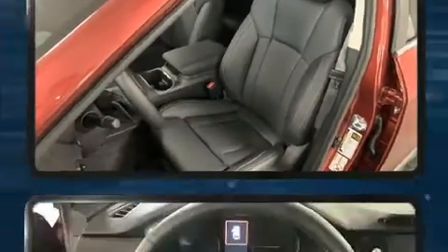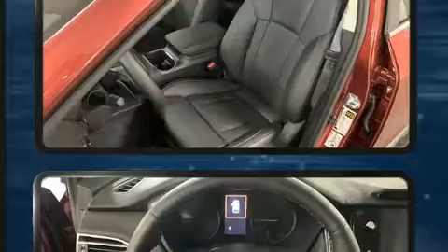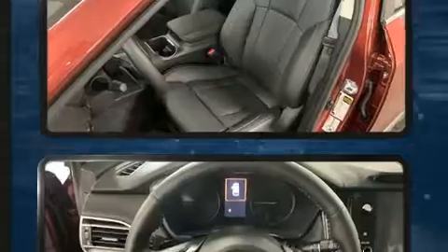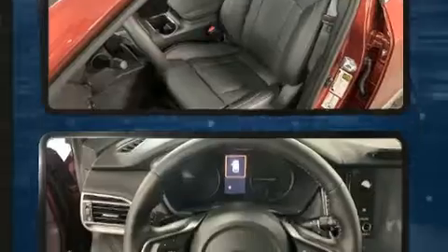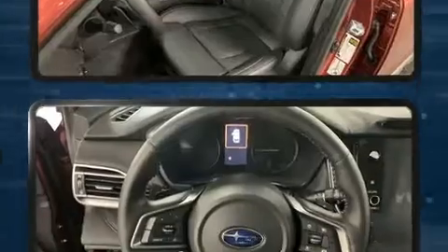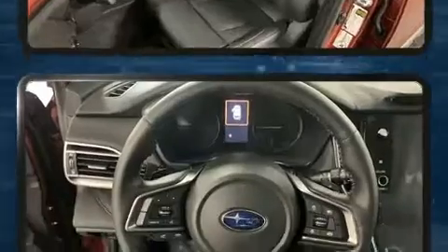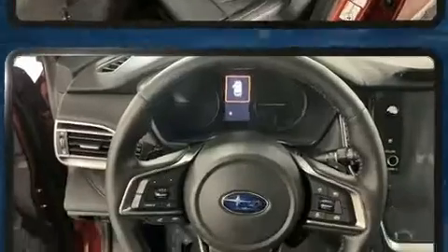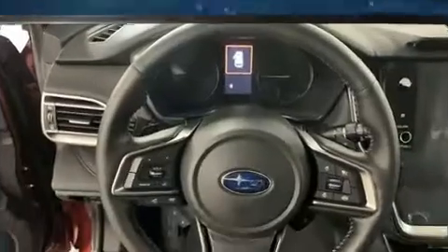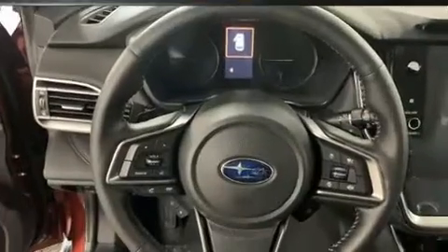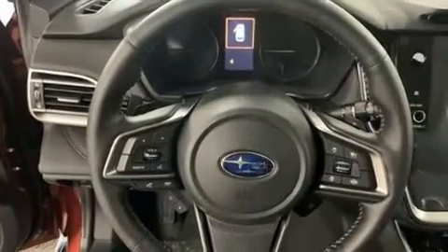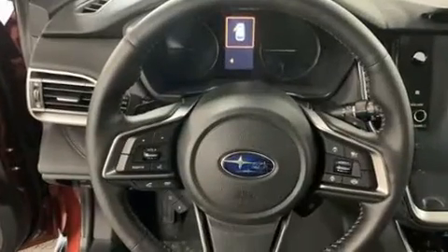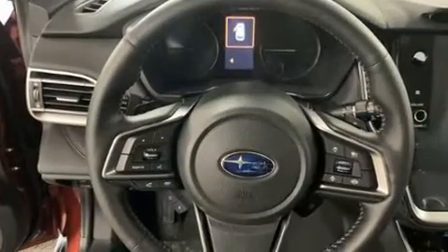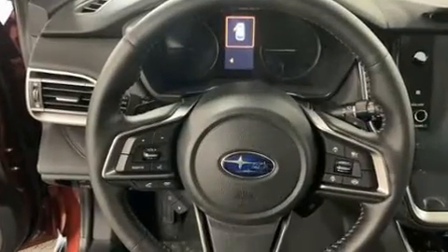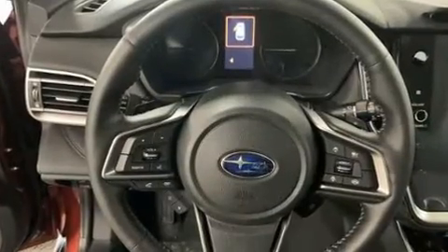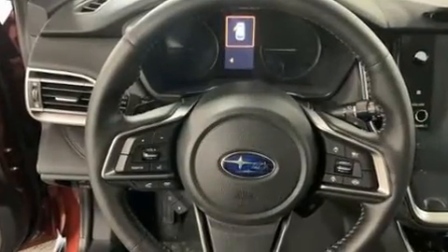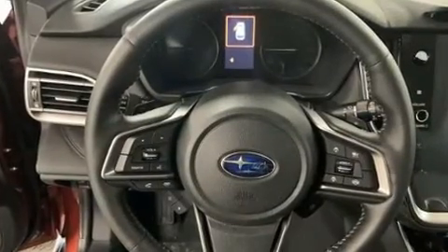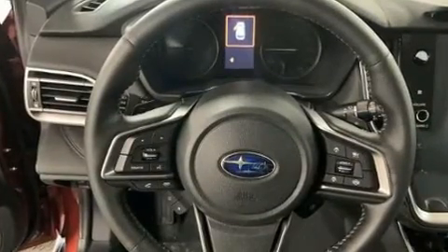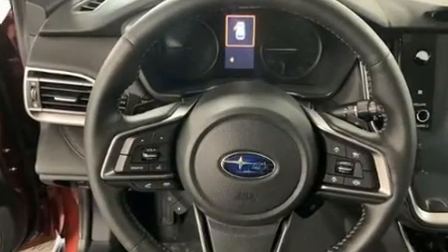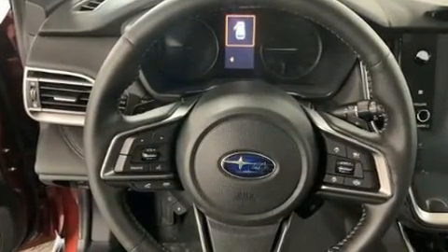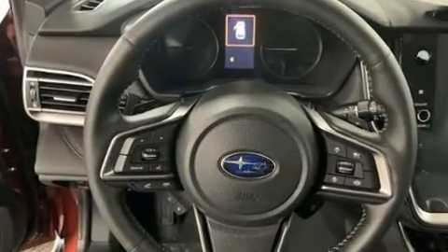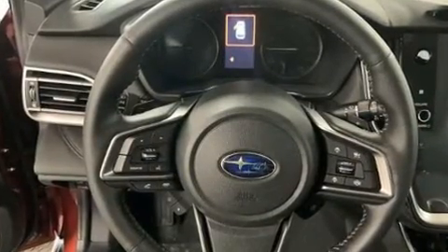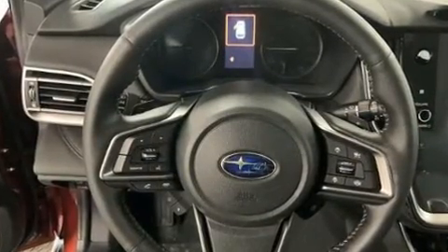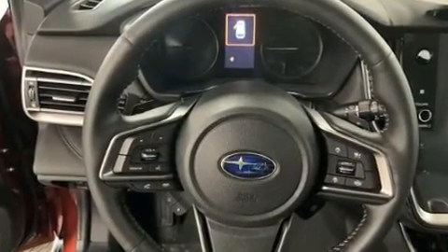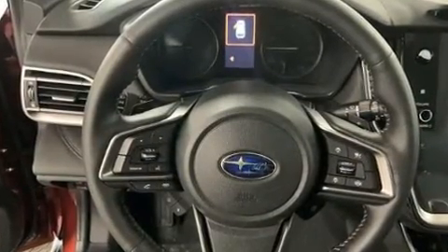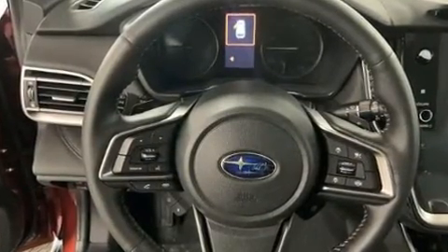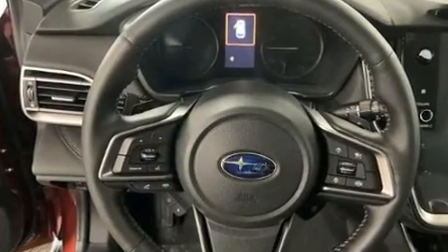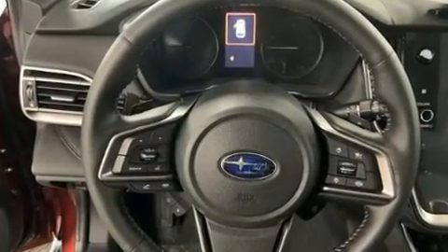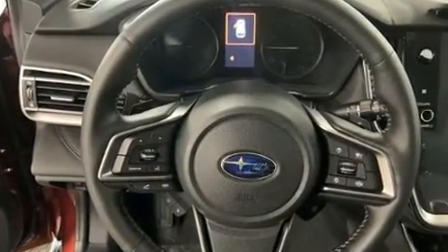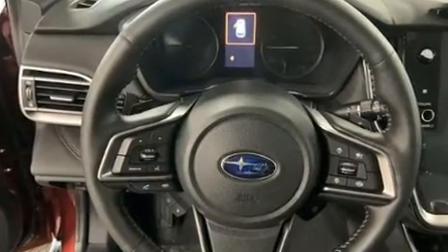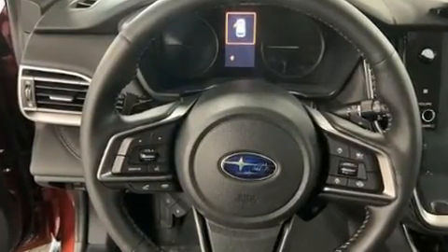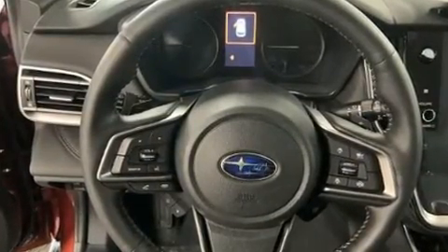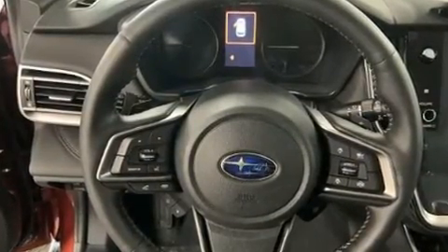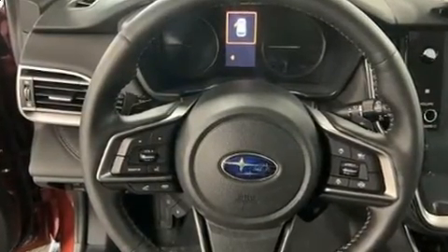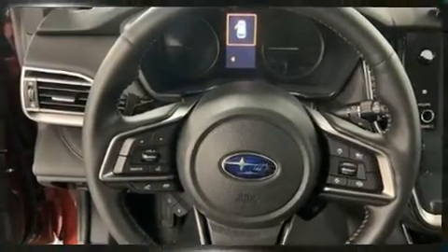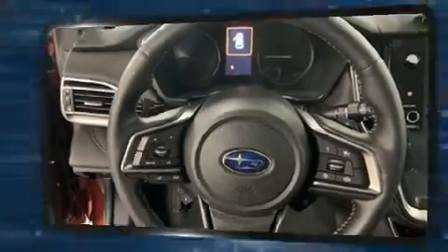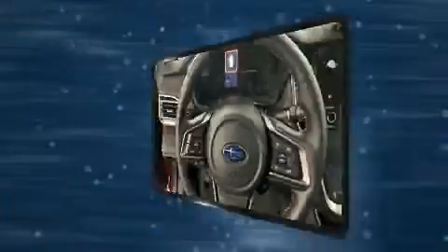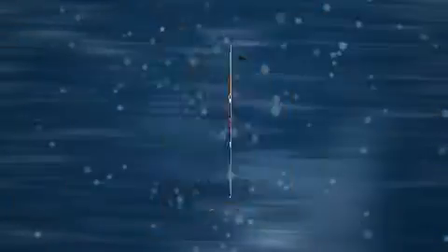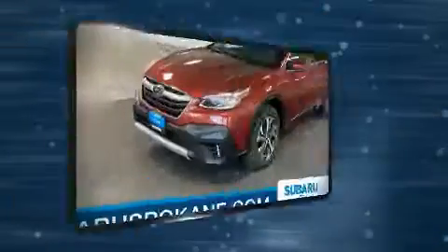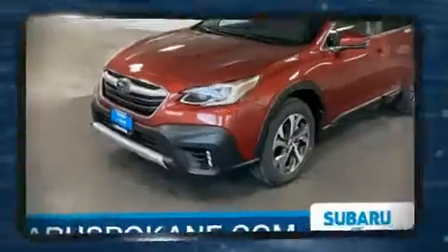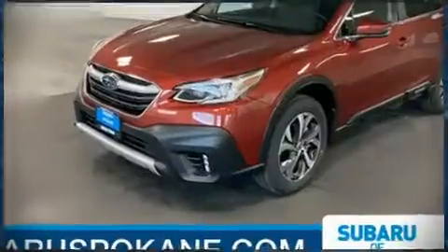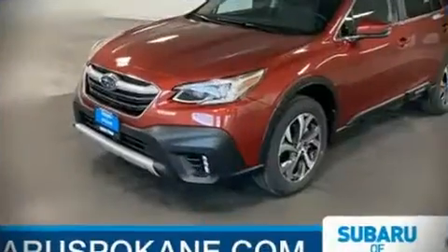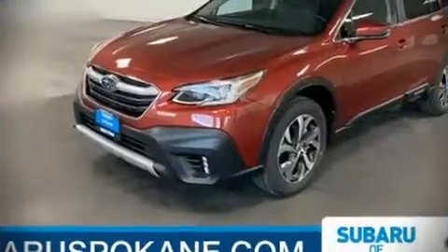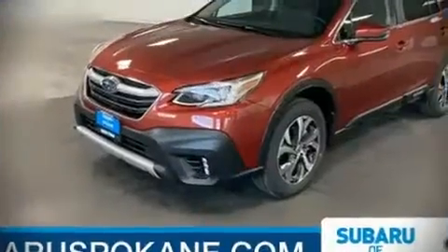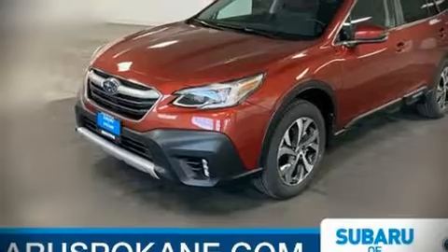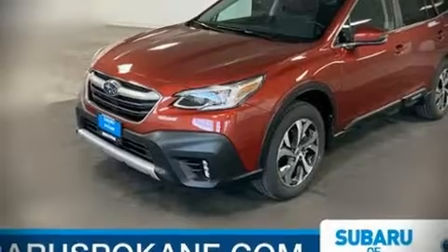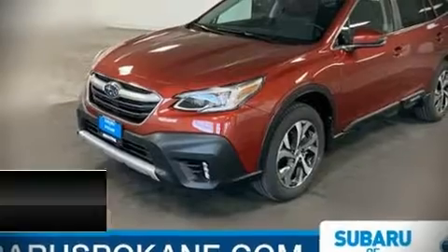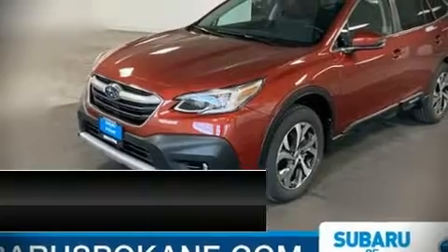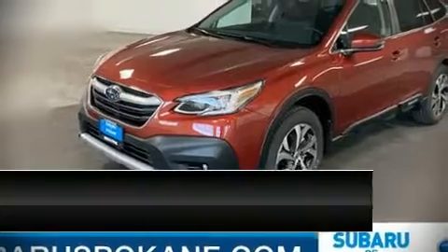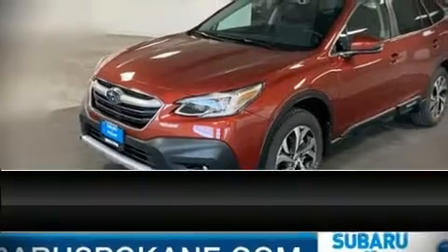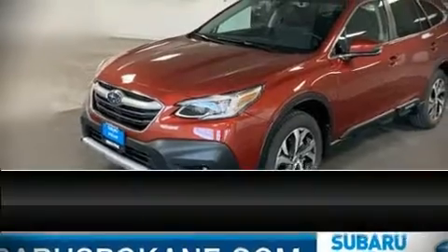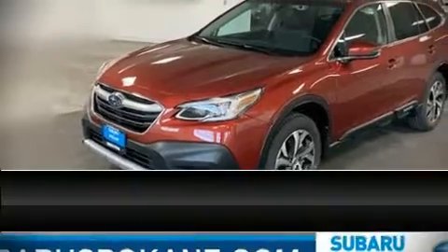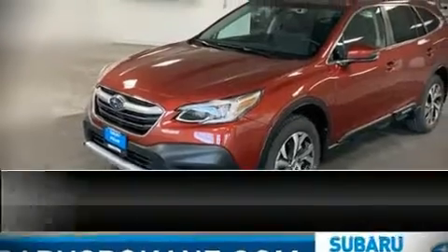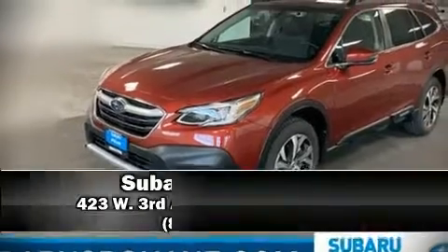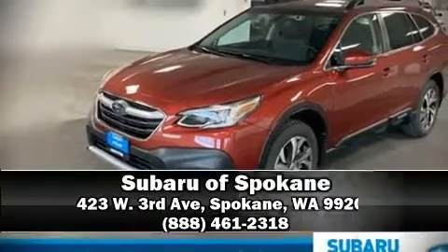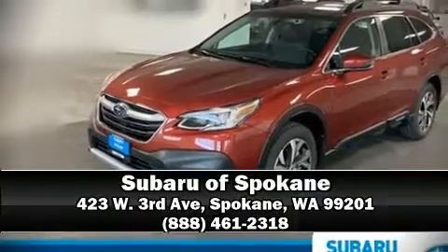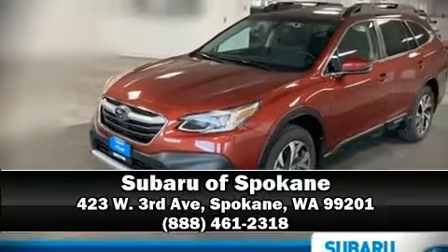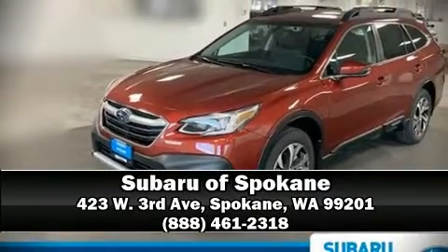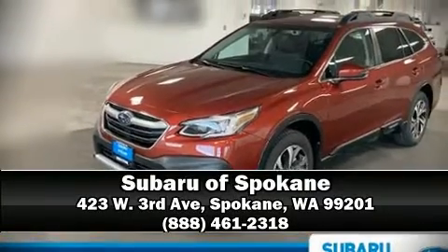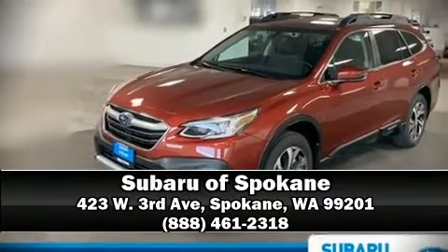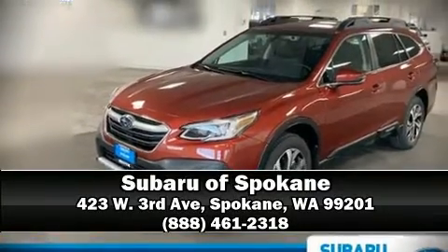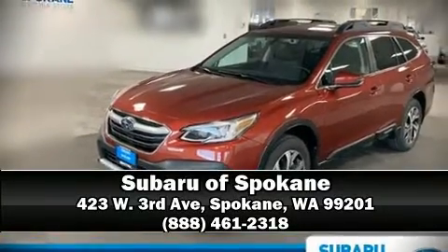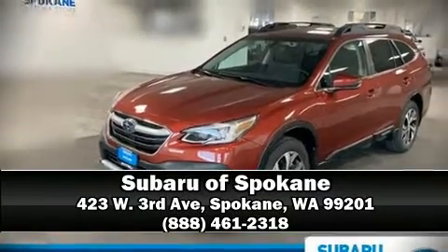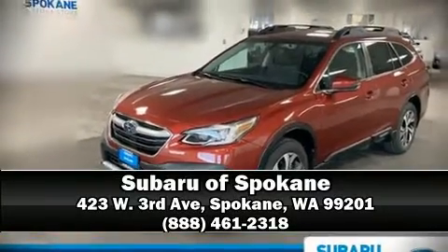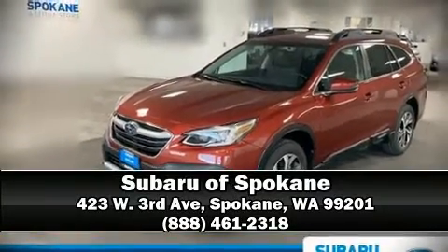Adaptive cruise control maintains a preset distance behind the car ahead of you, simplifying highway driving and enhancing safety. Stop by our dealership or give us a call for more information.